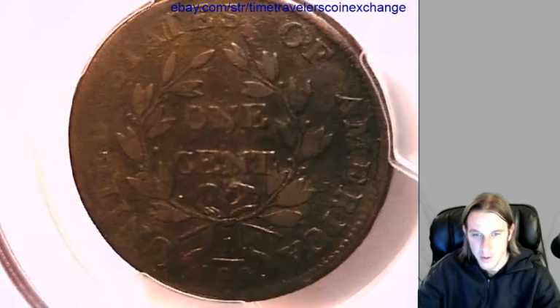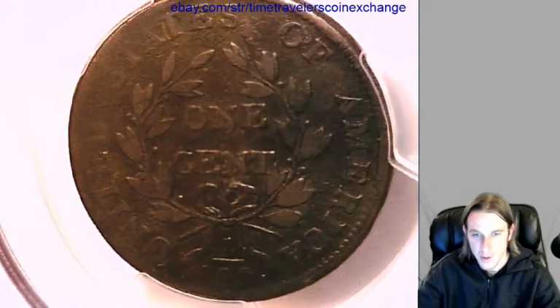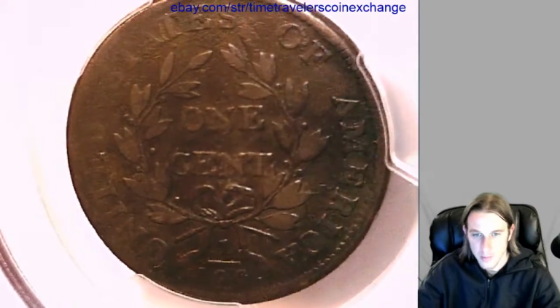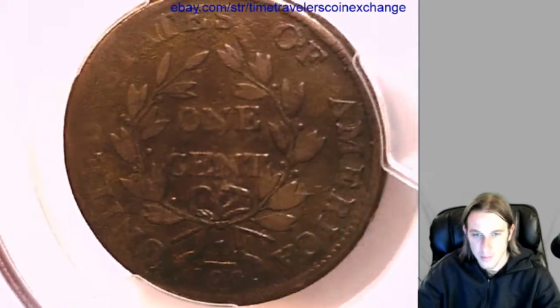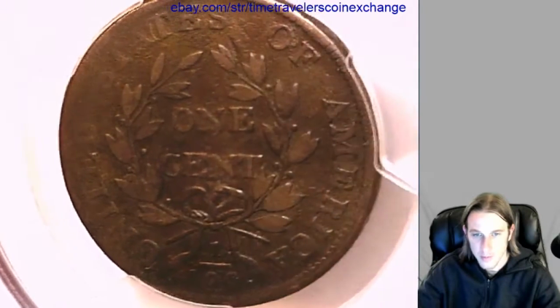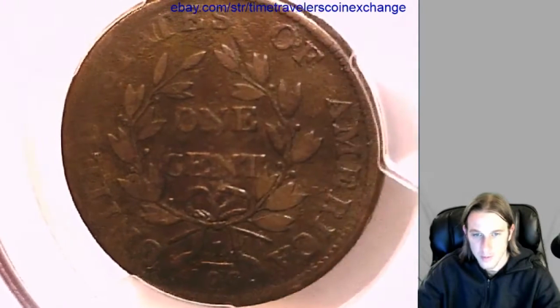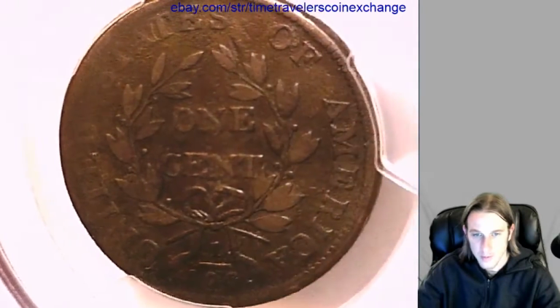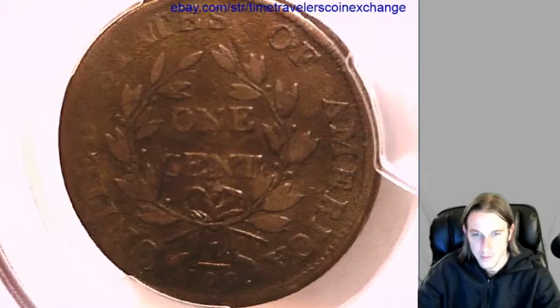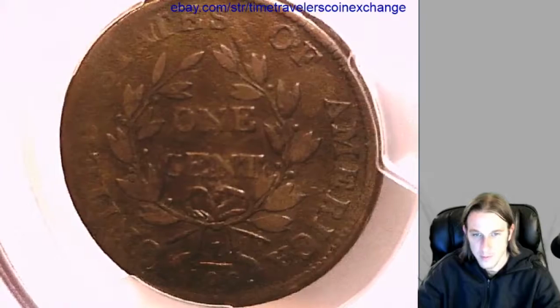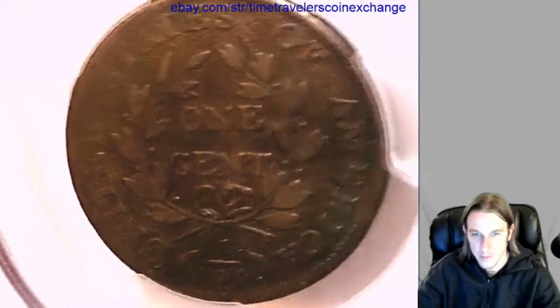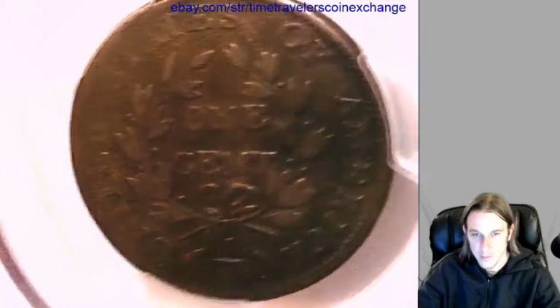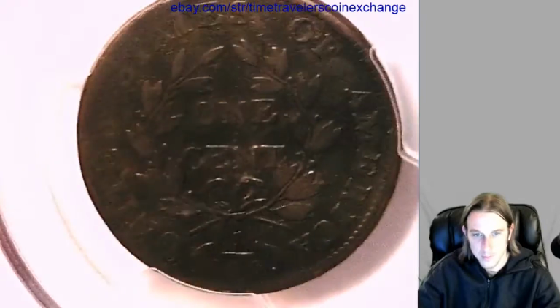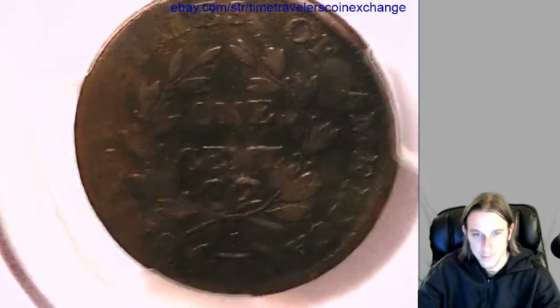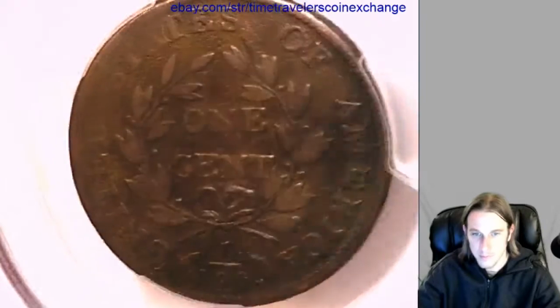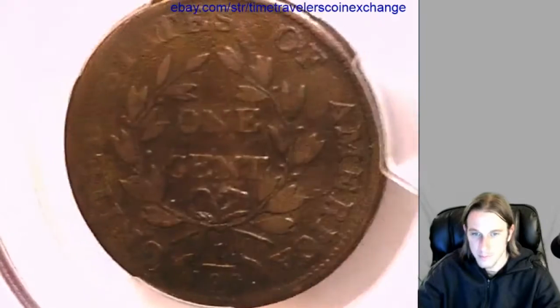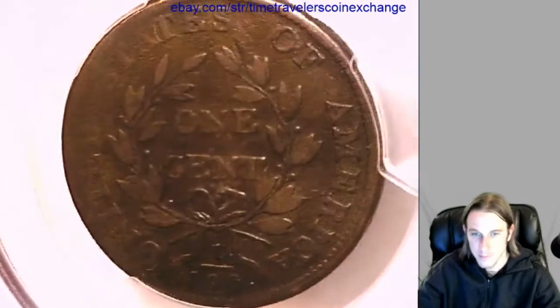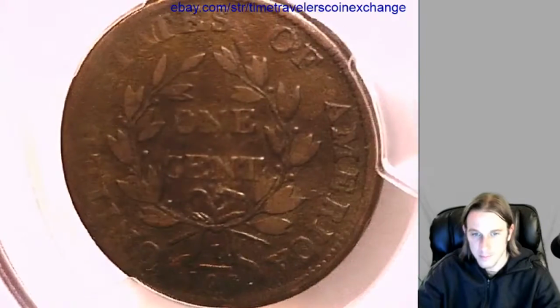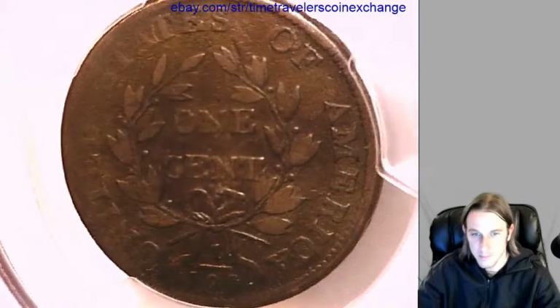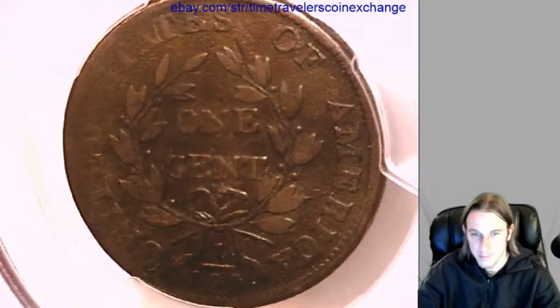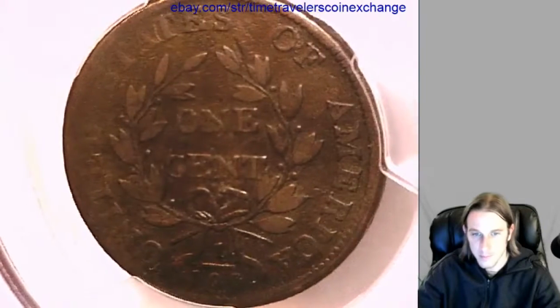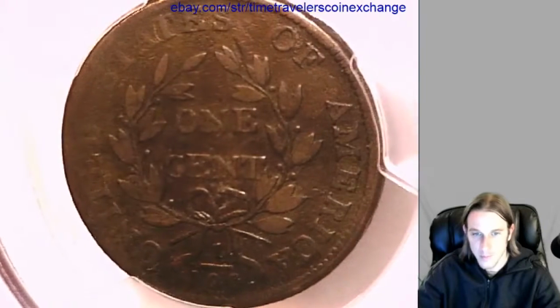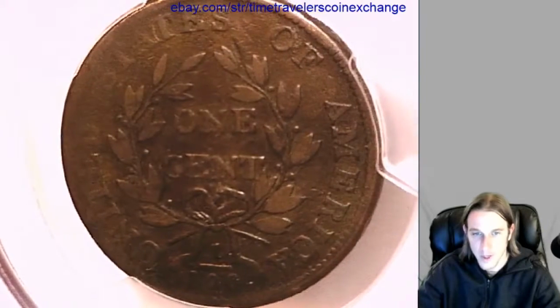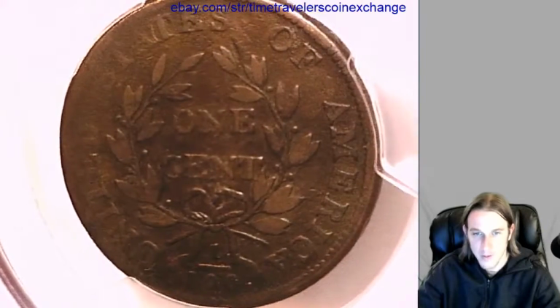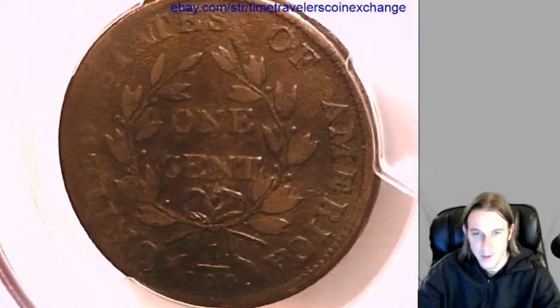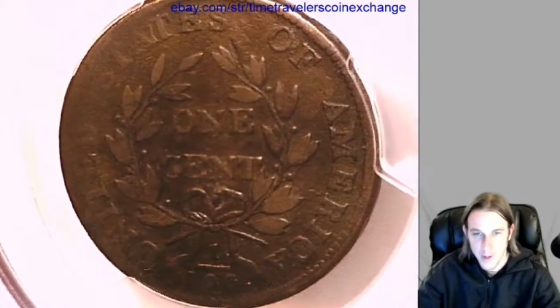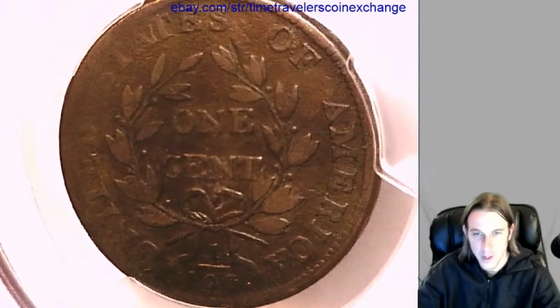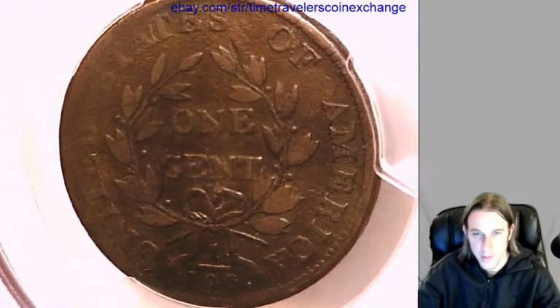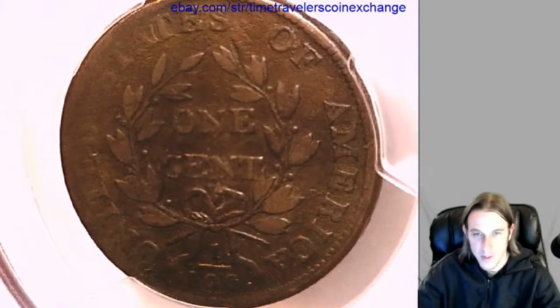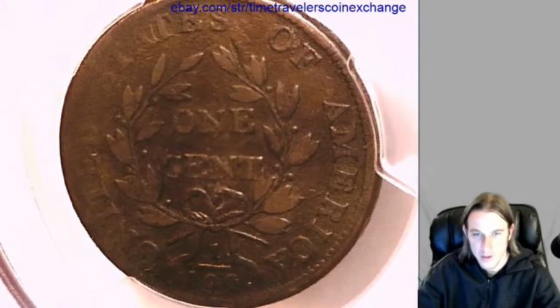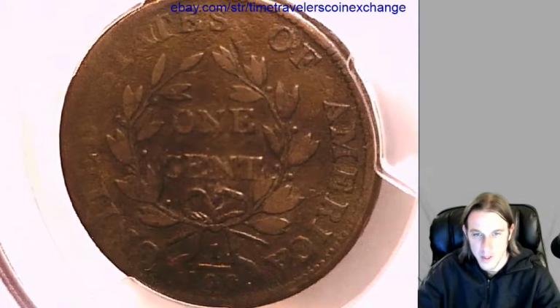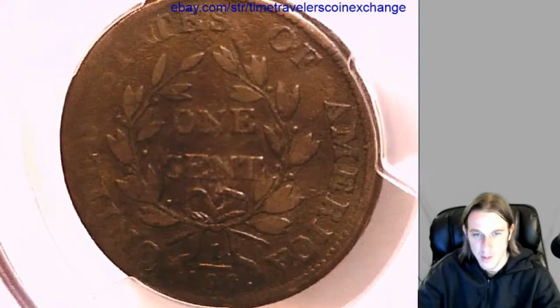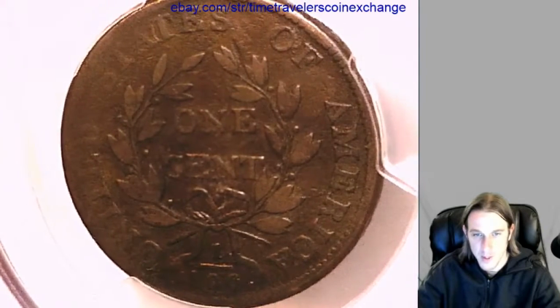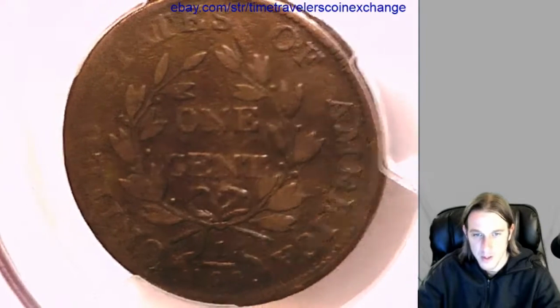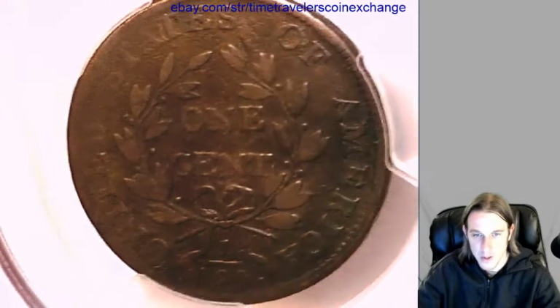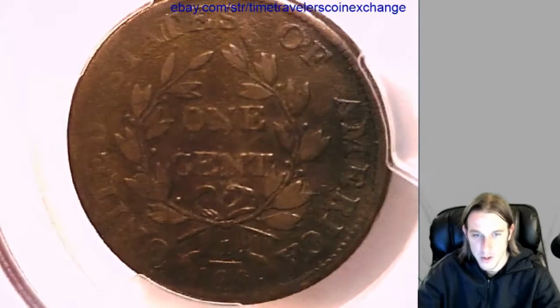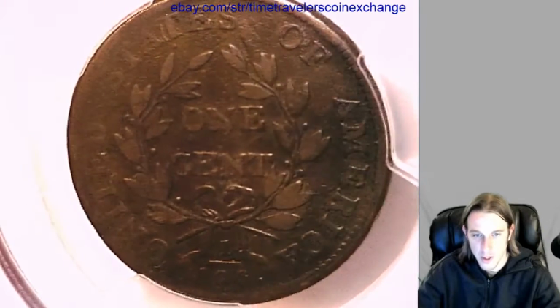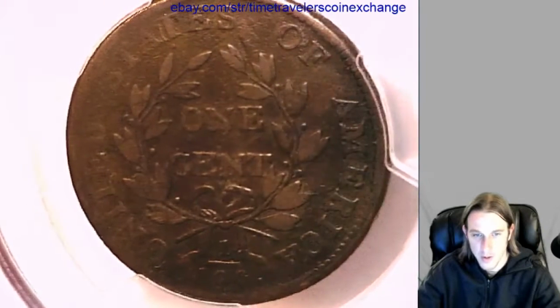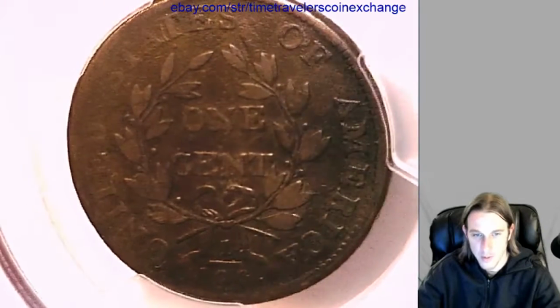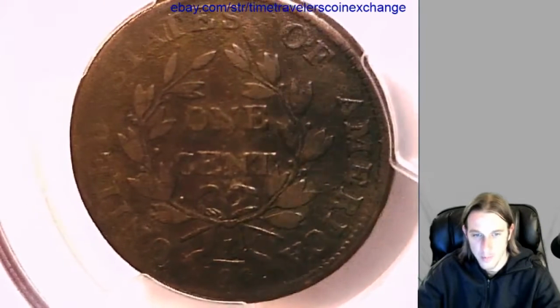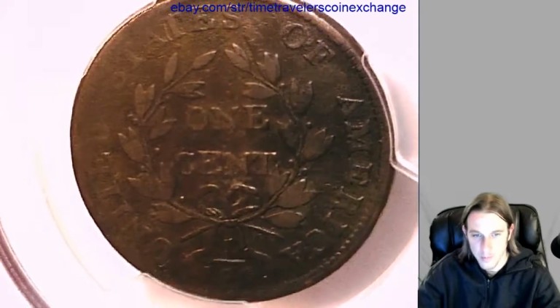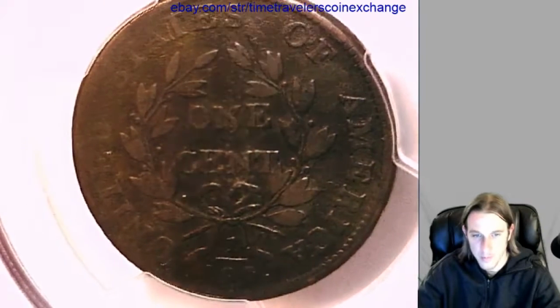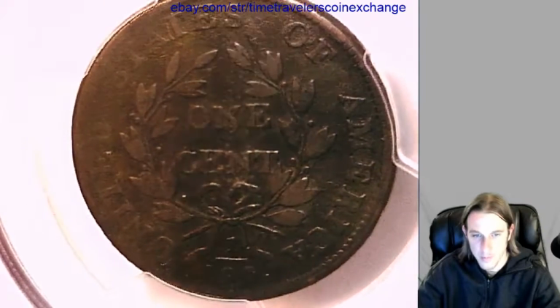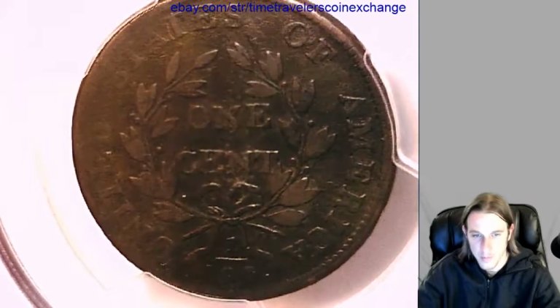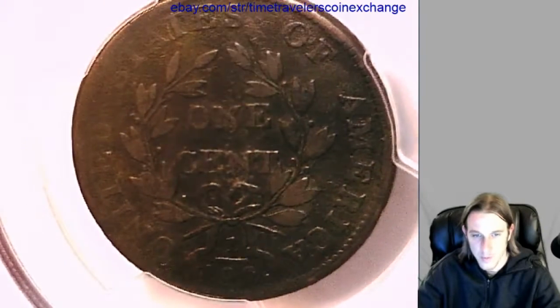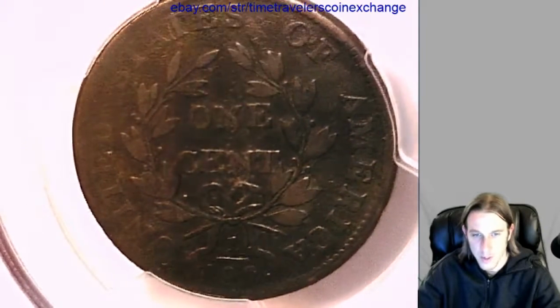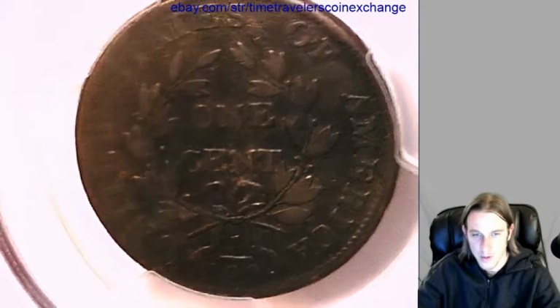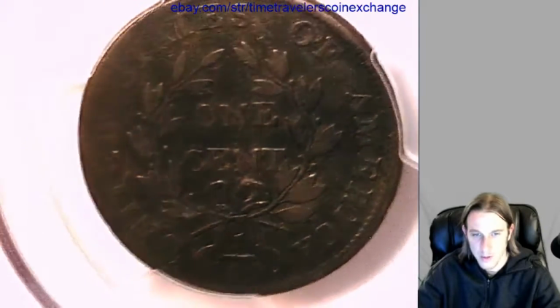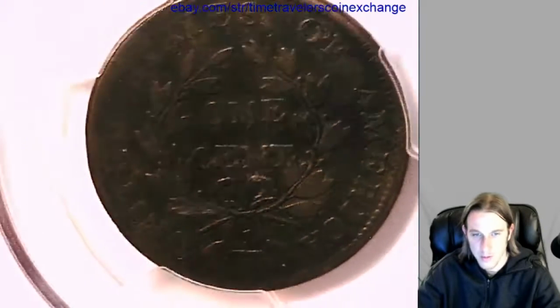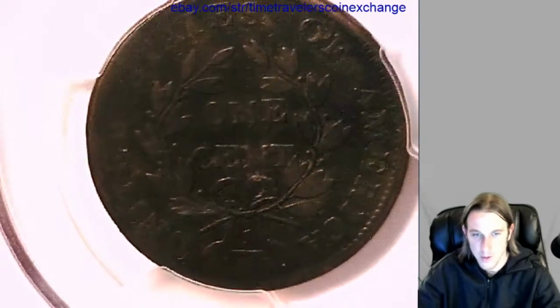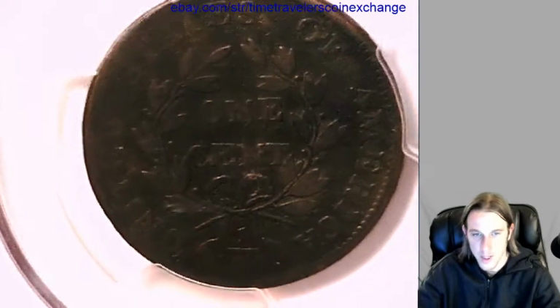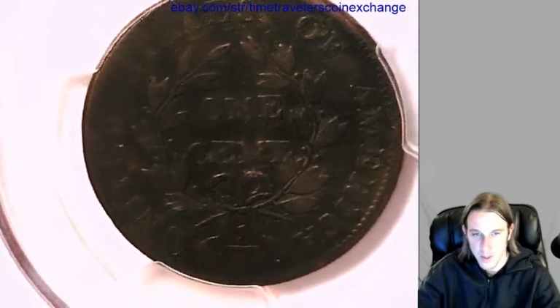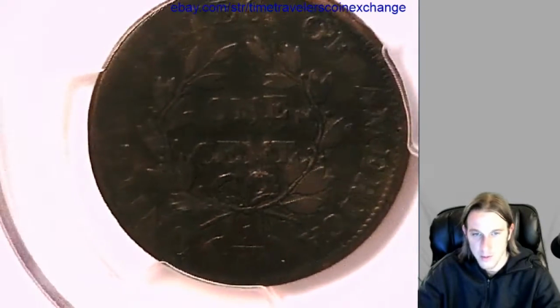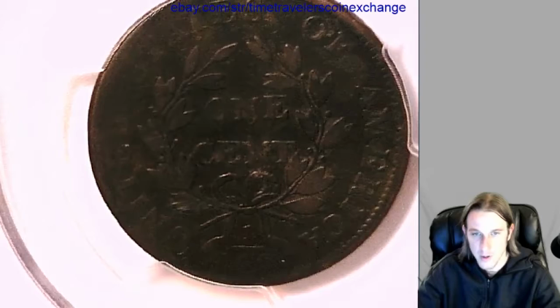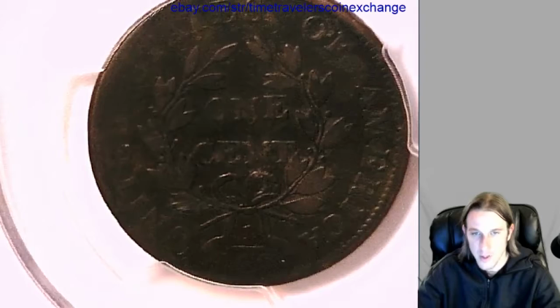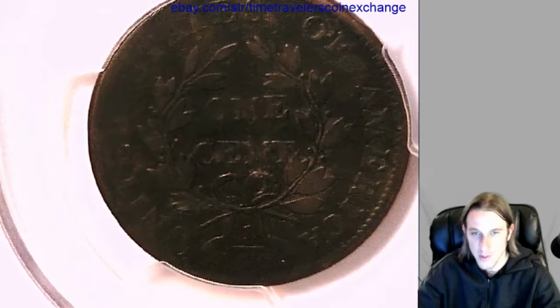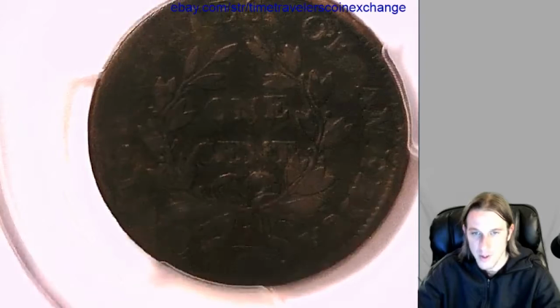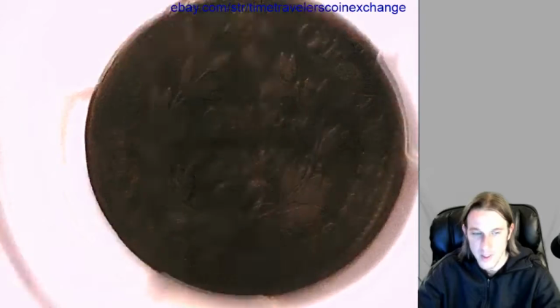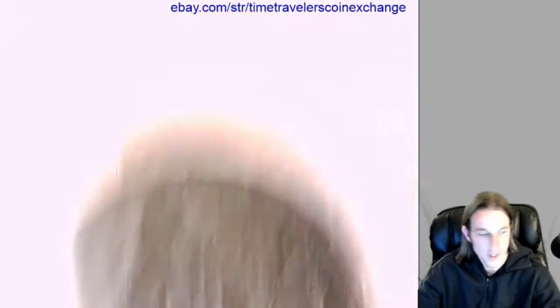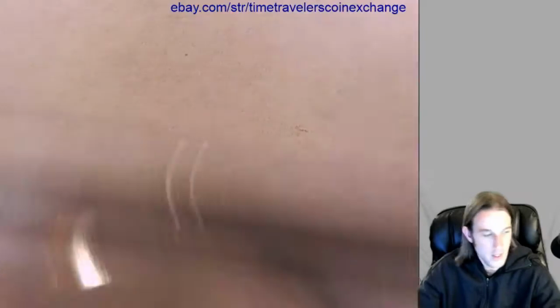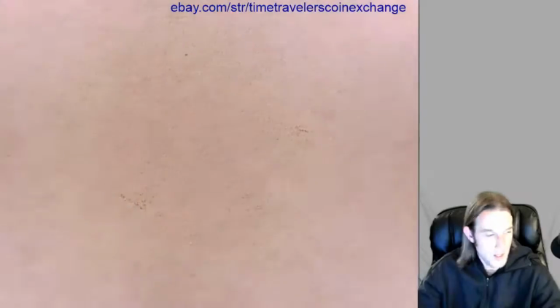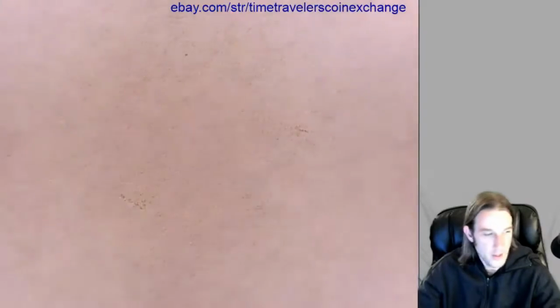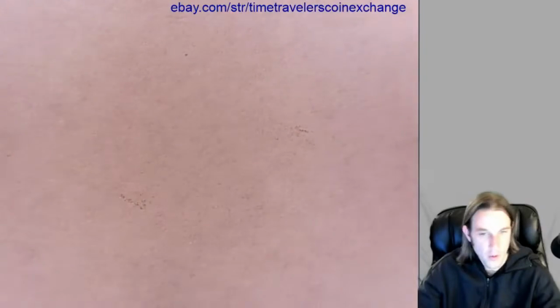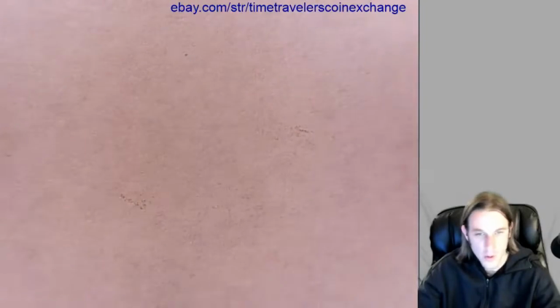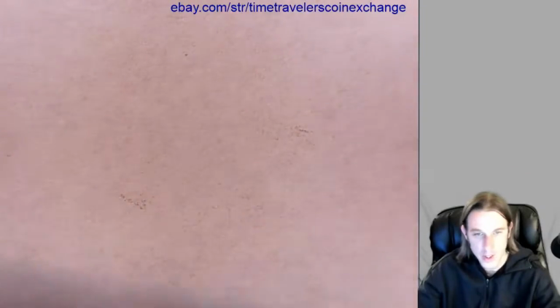I like the leaves on it. For having environmental damage, you're able to see a lot of the coin.